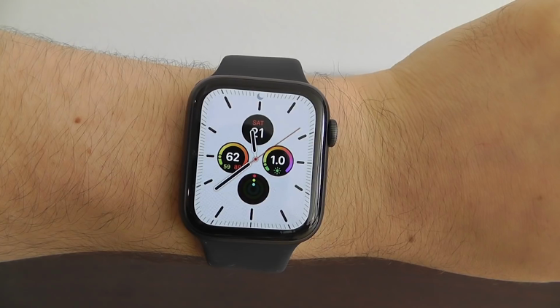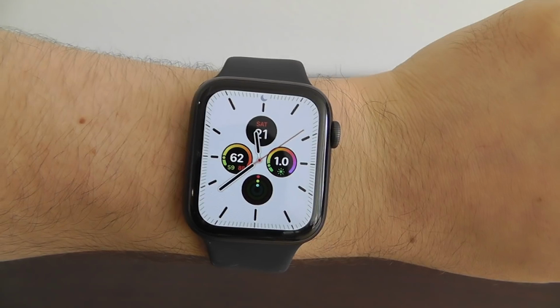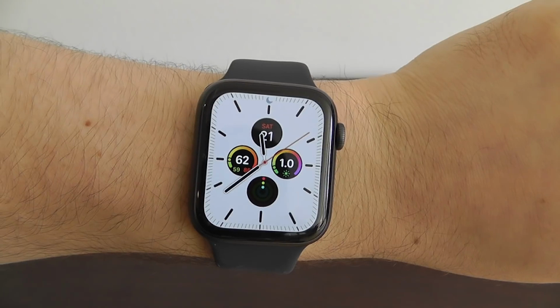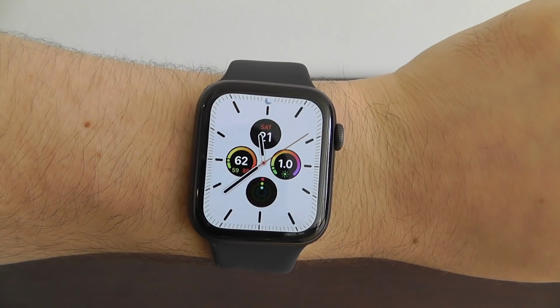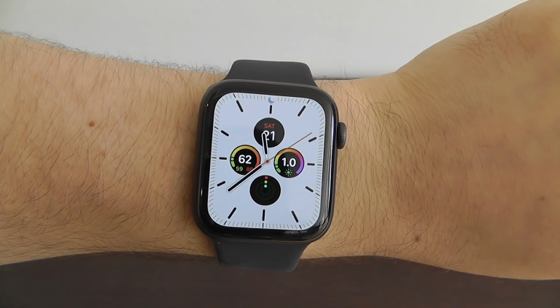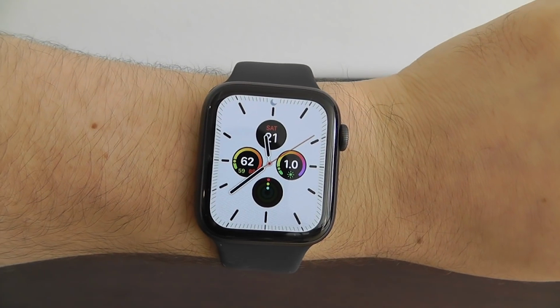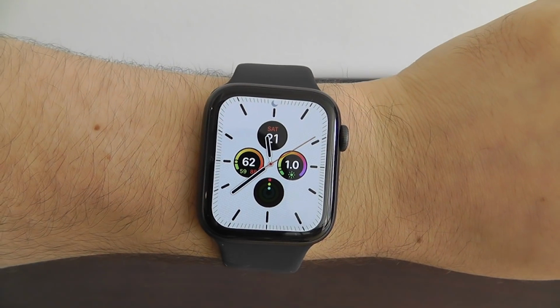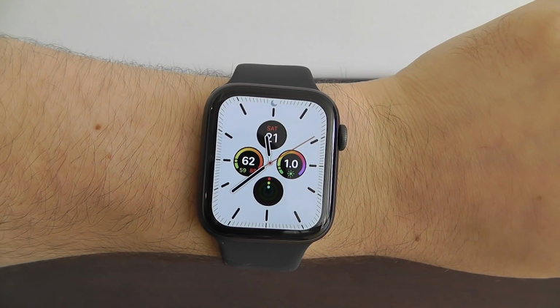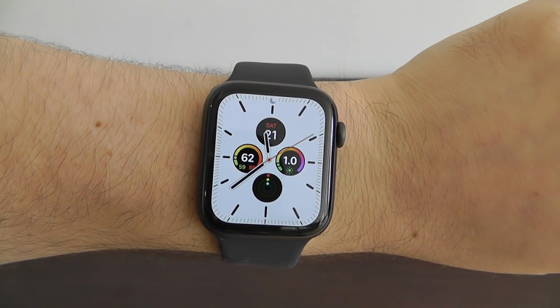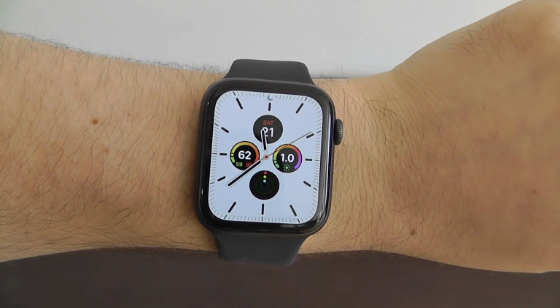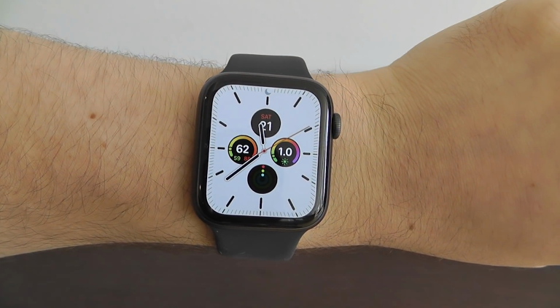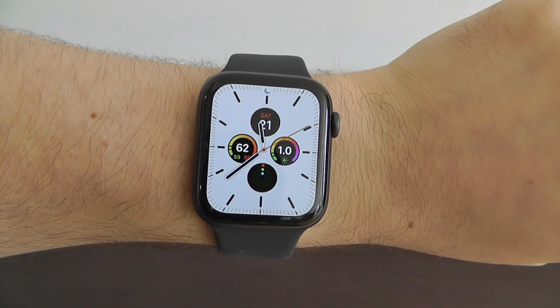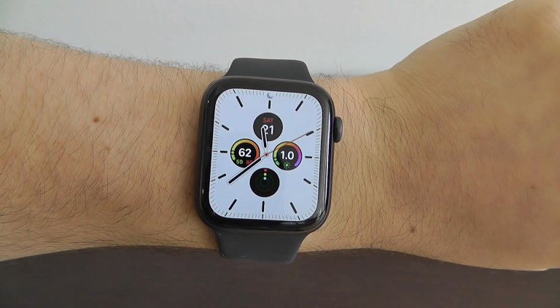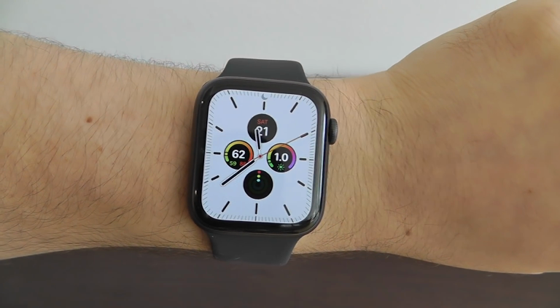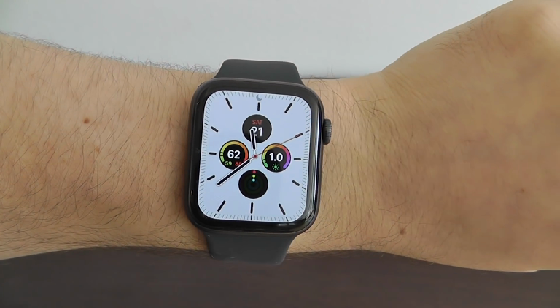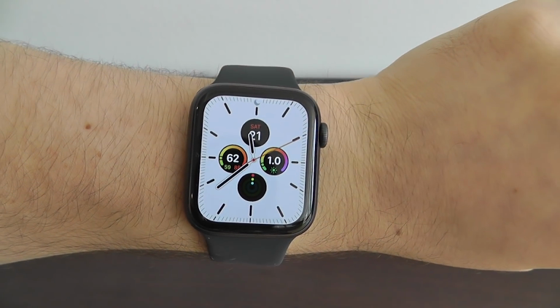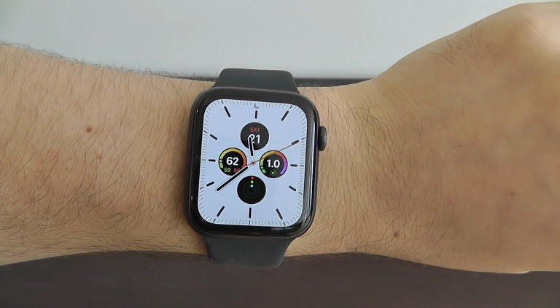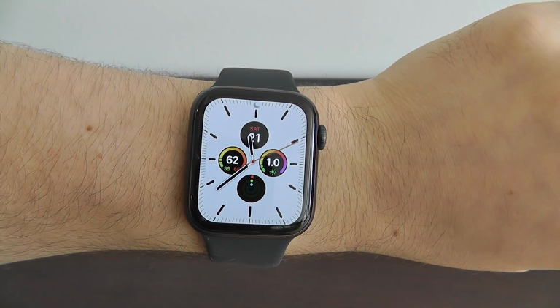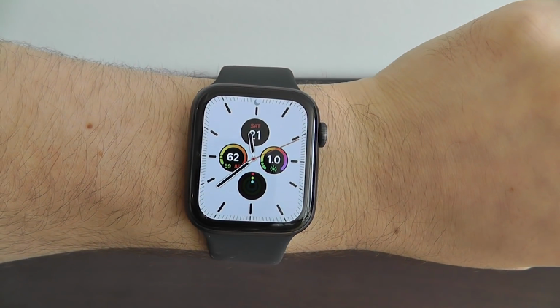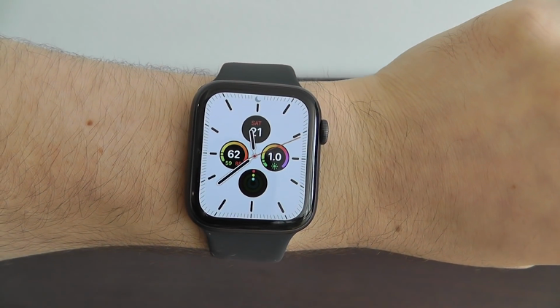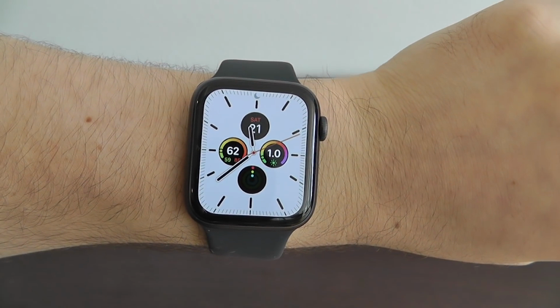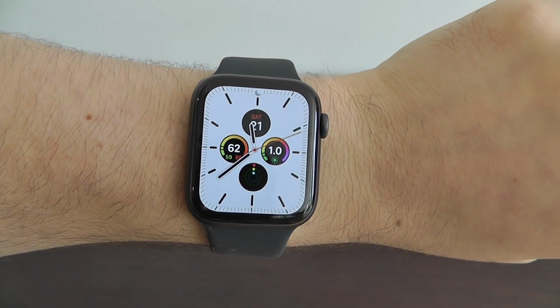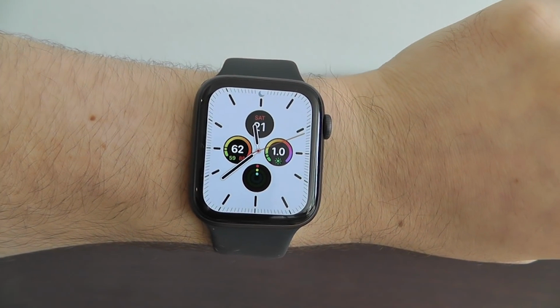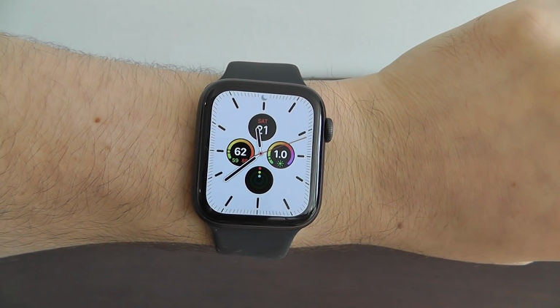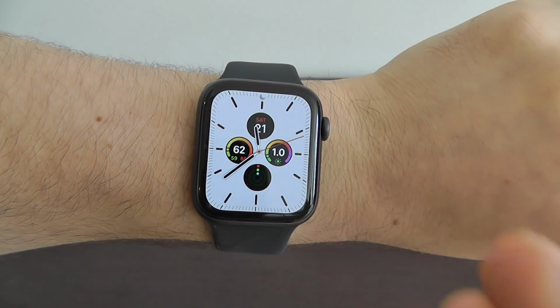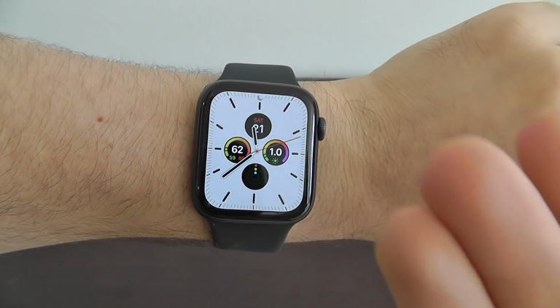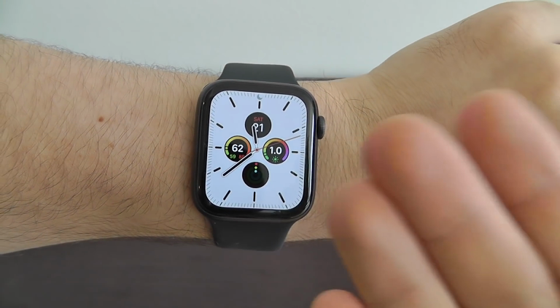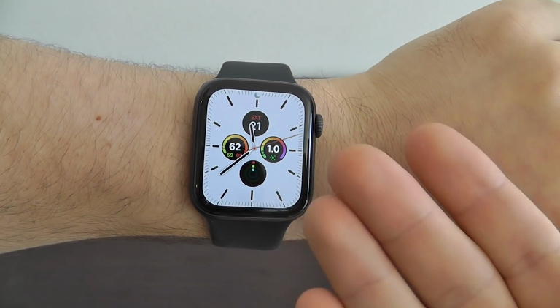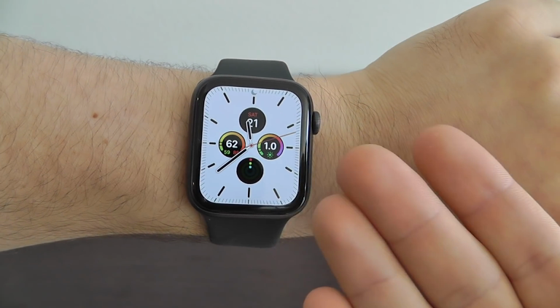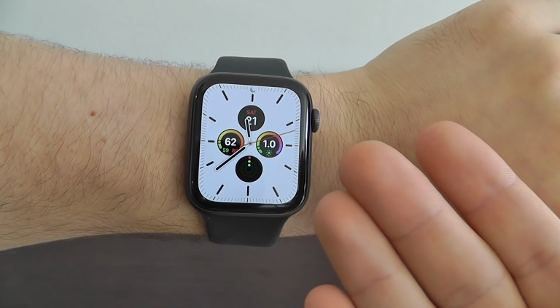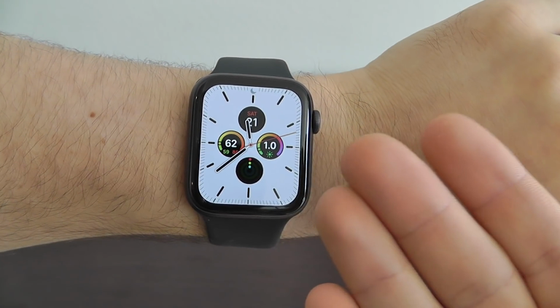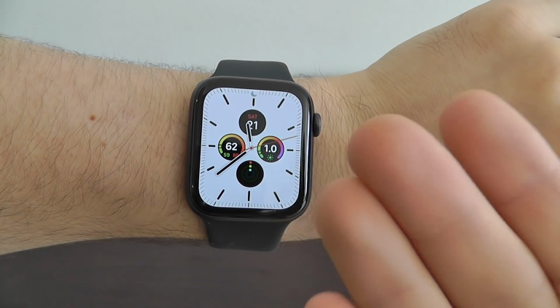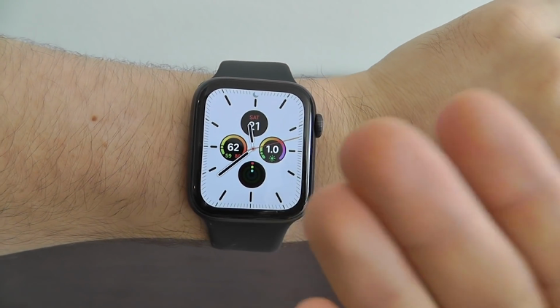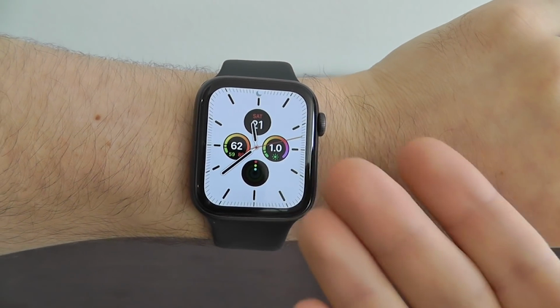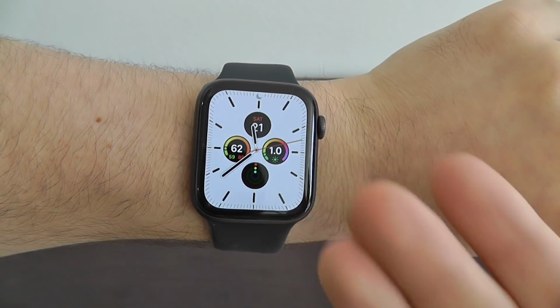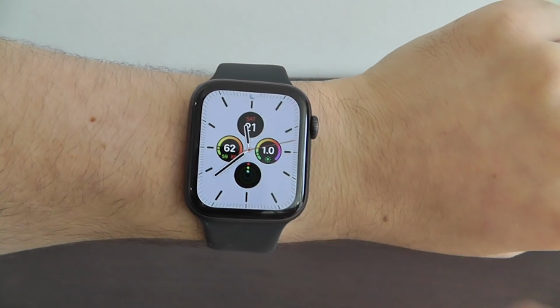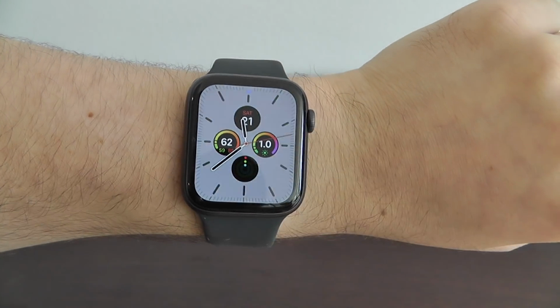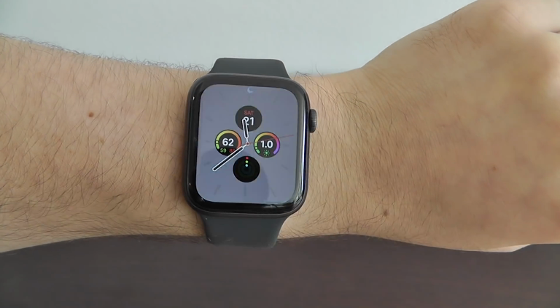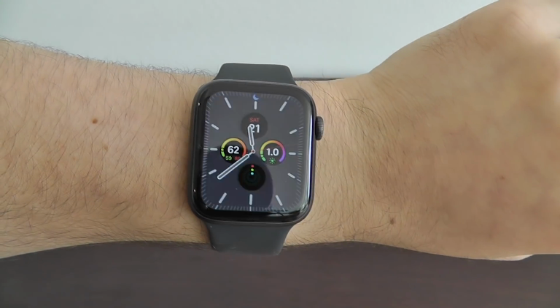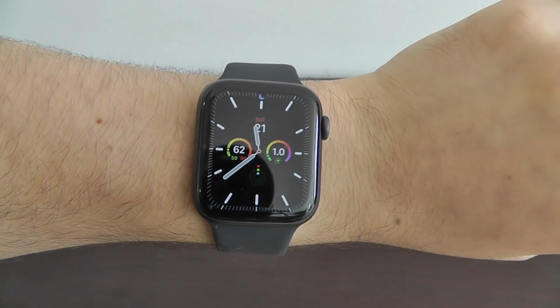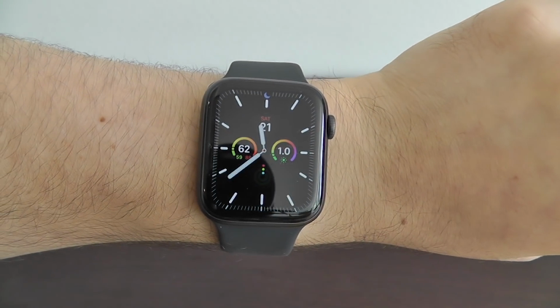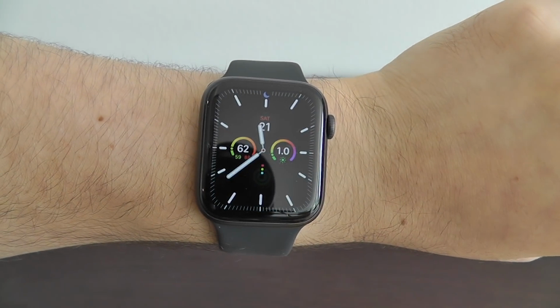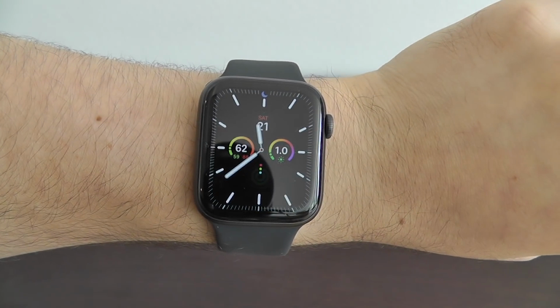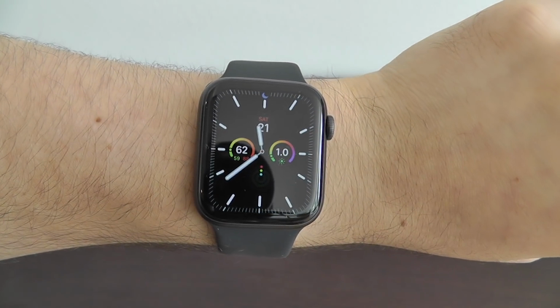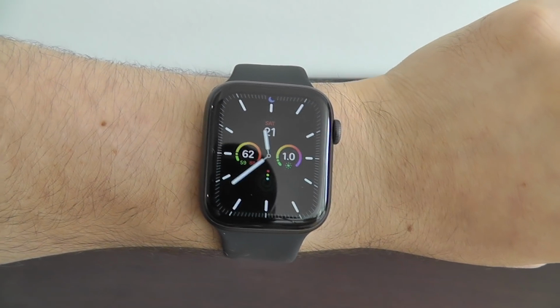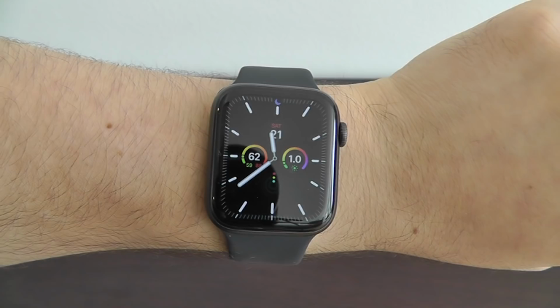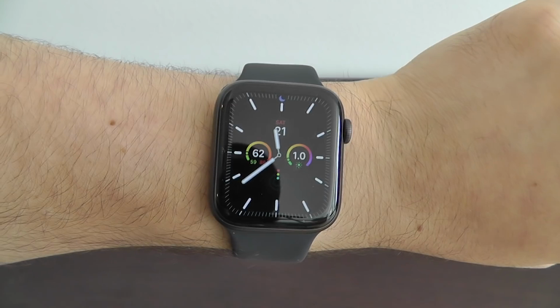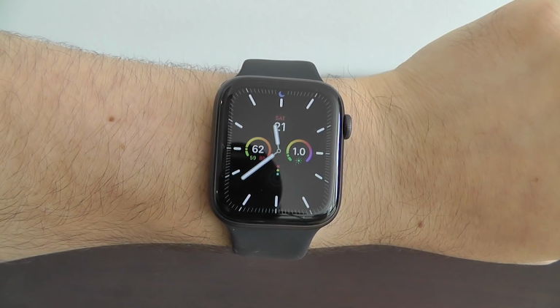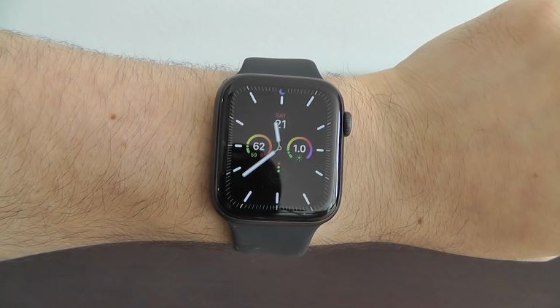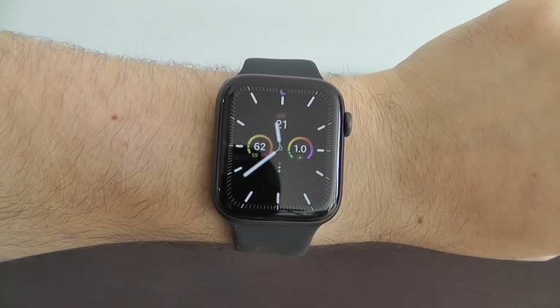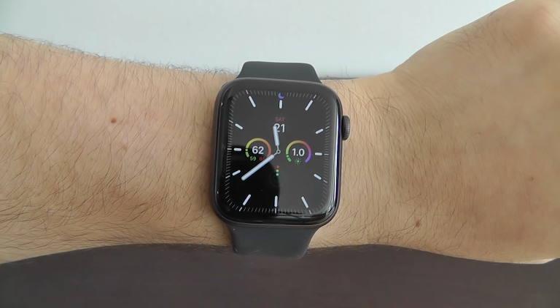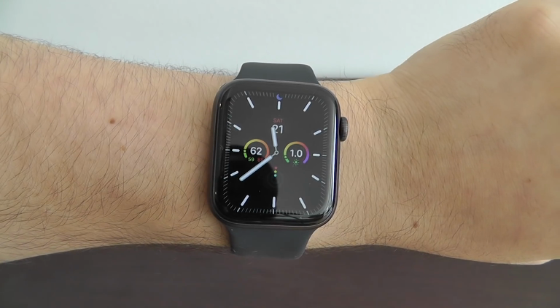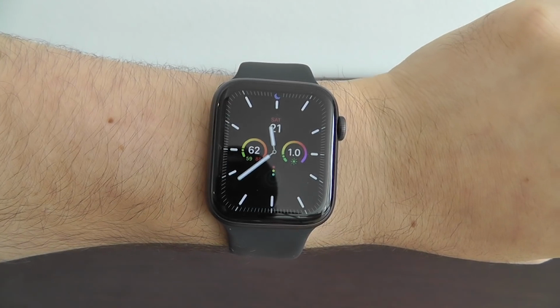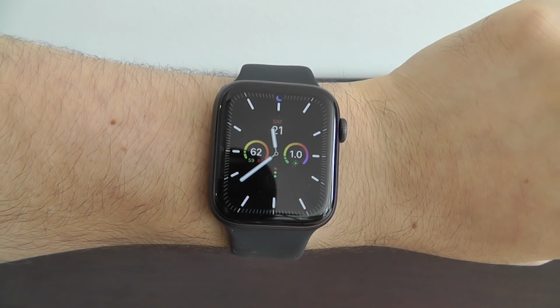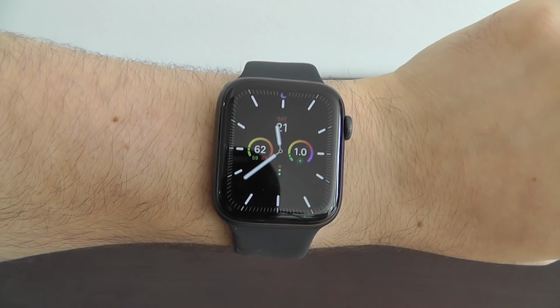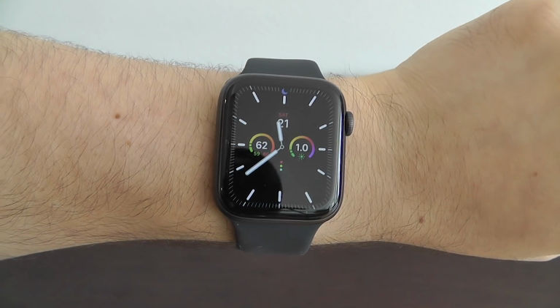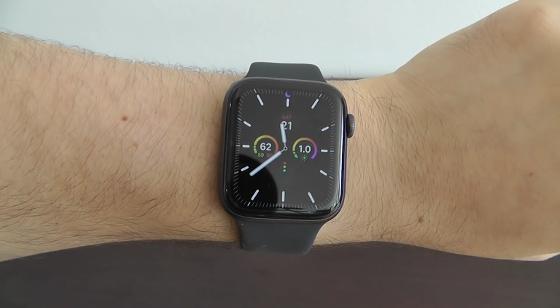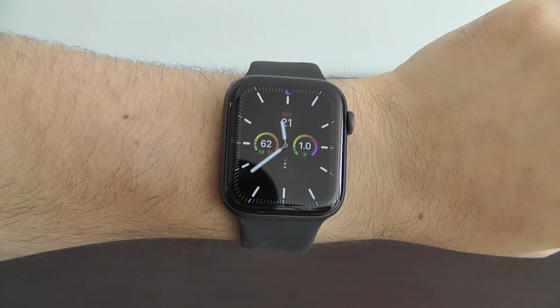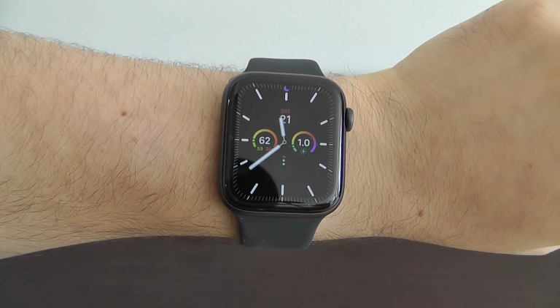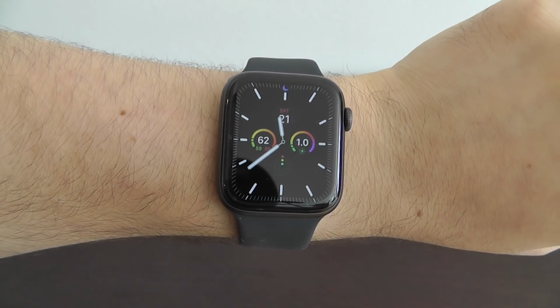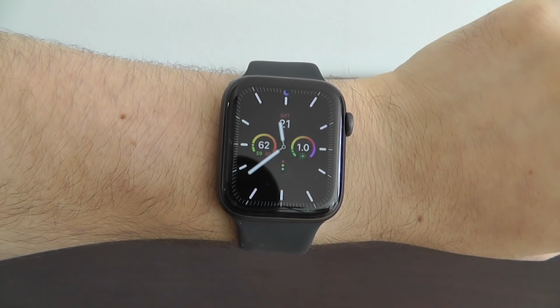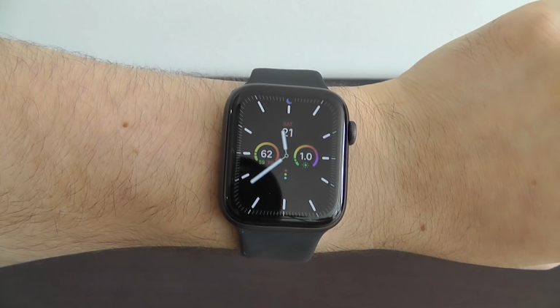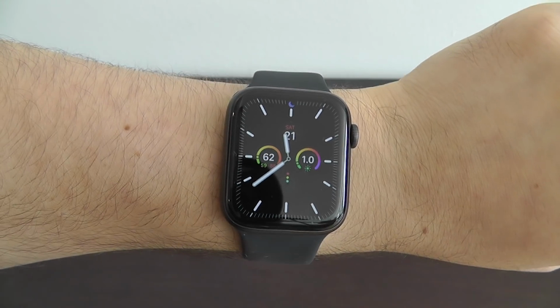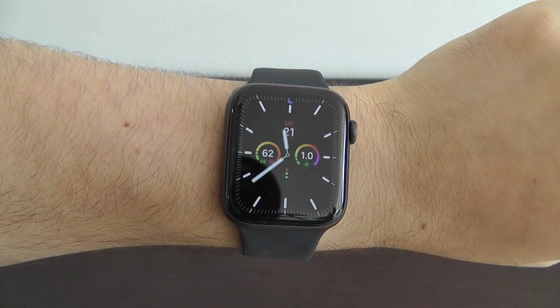Today we're going to be showing you the best hidden features for the brand new Apple Watch Series 5. Let's get started.